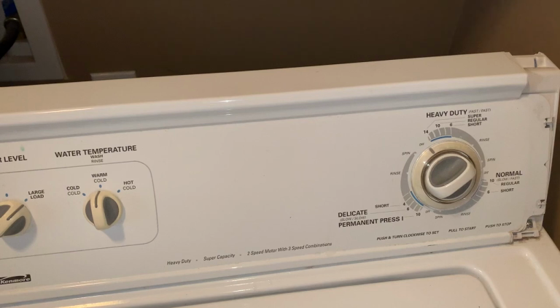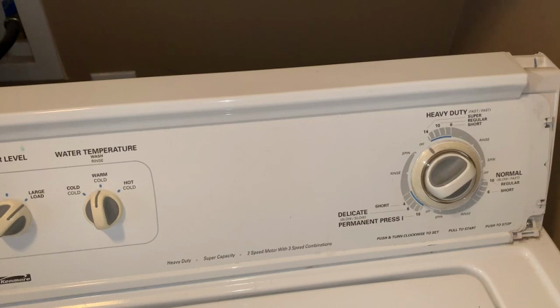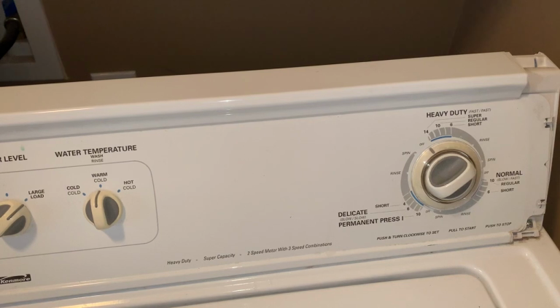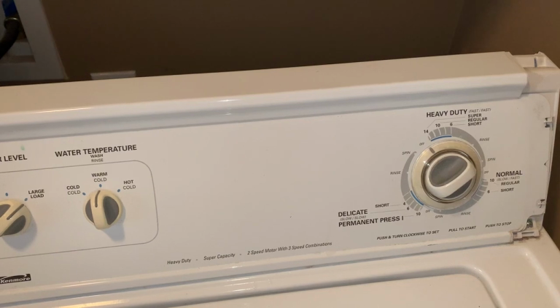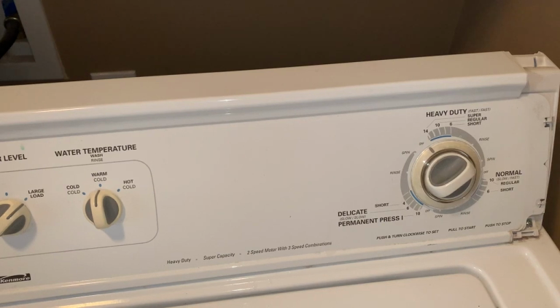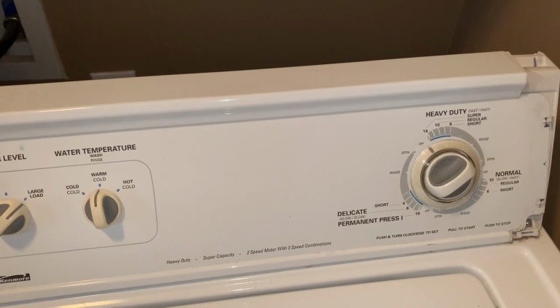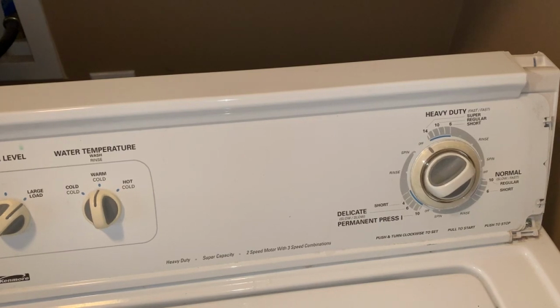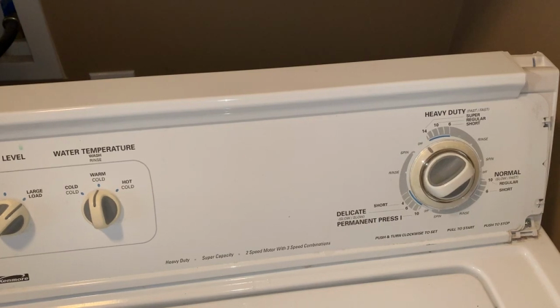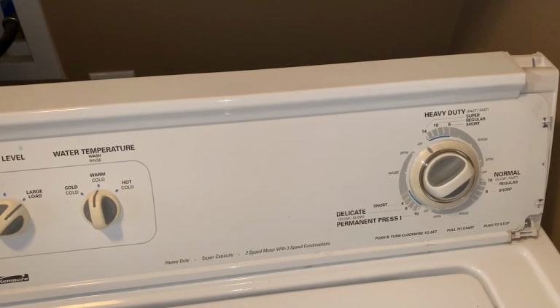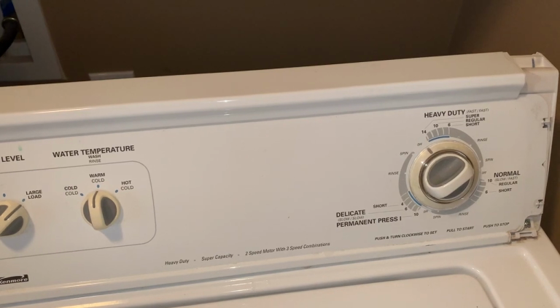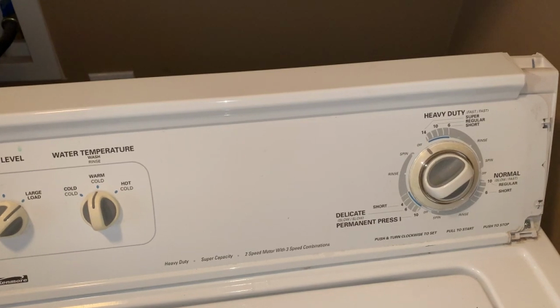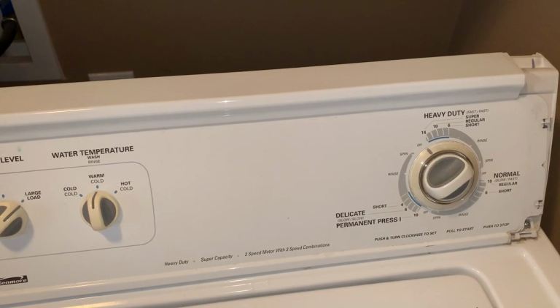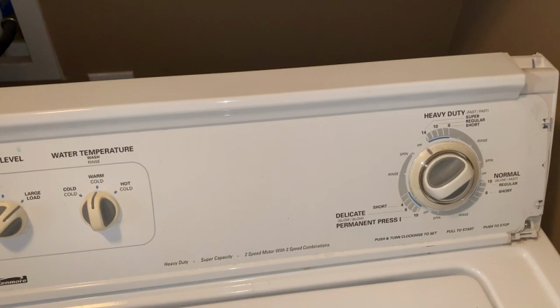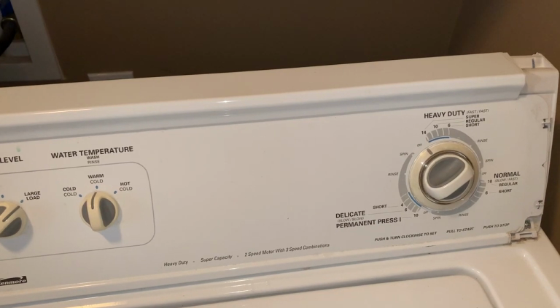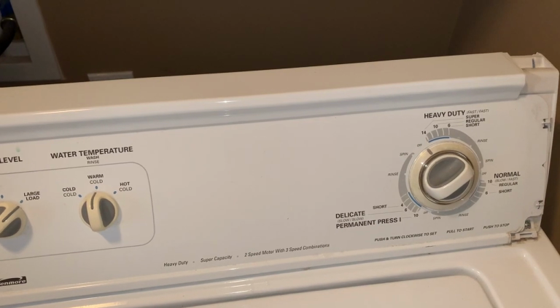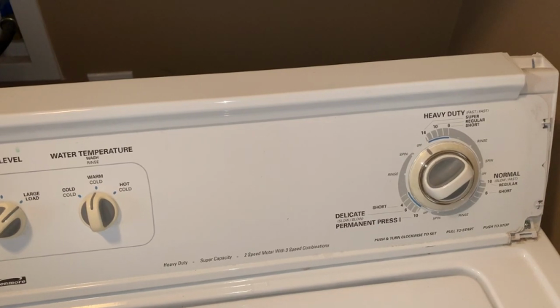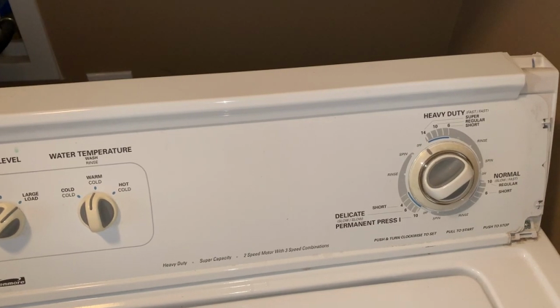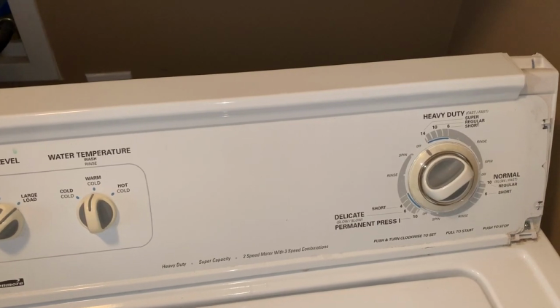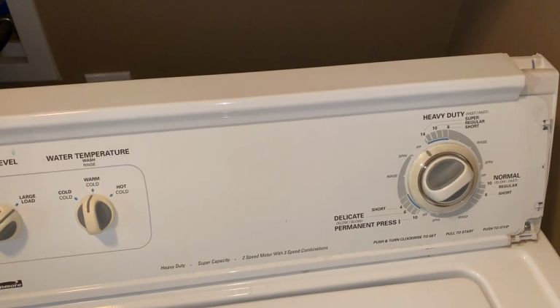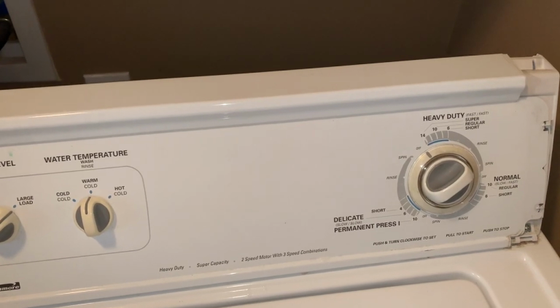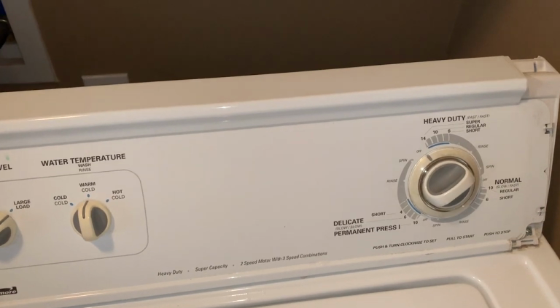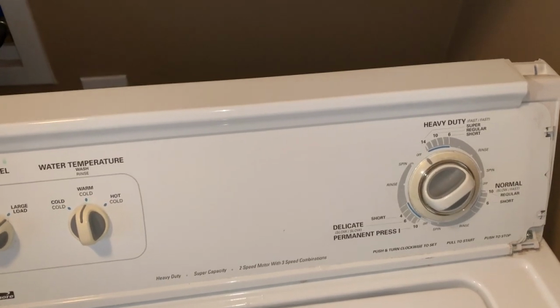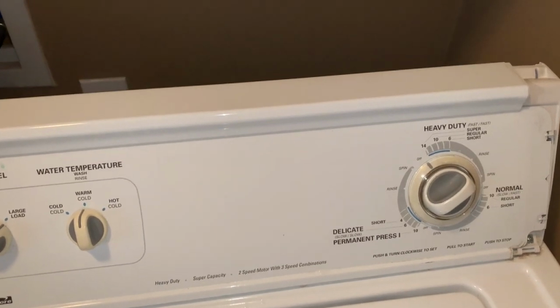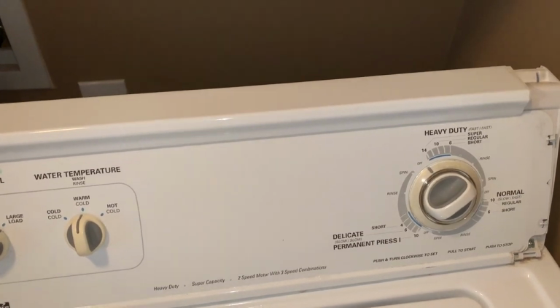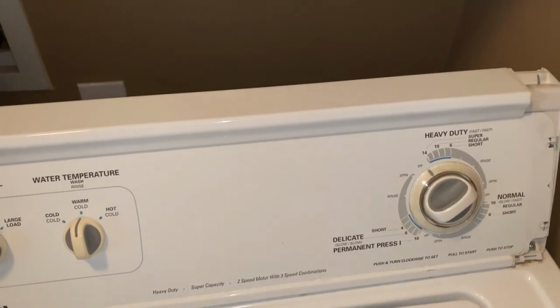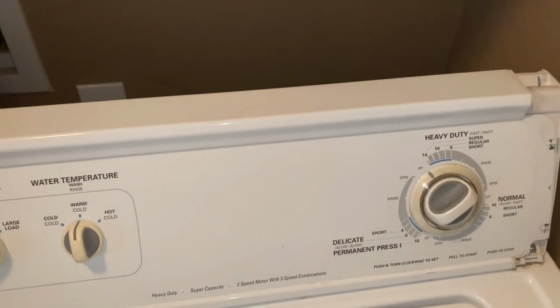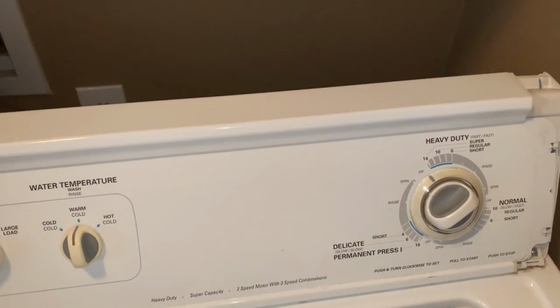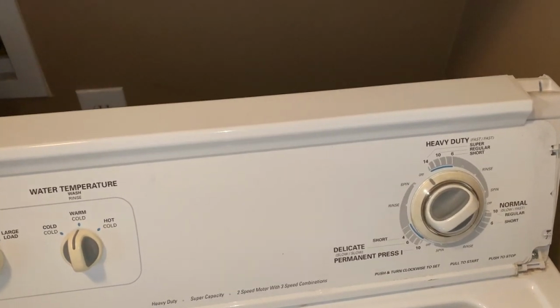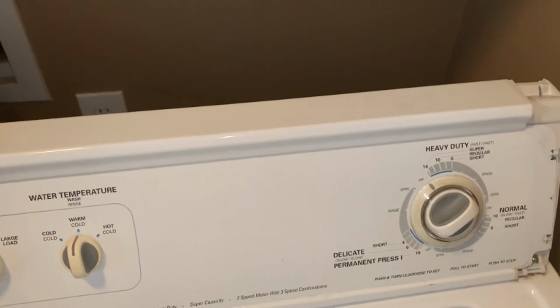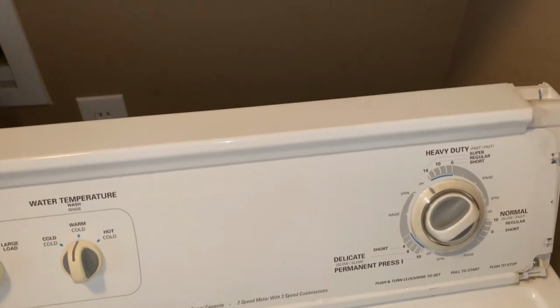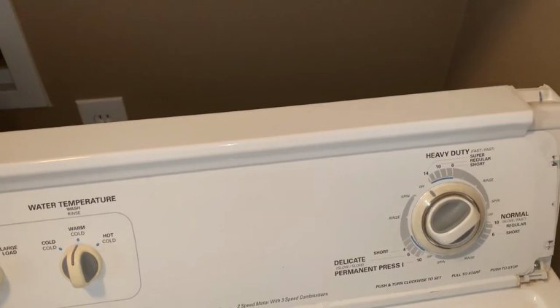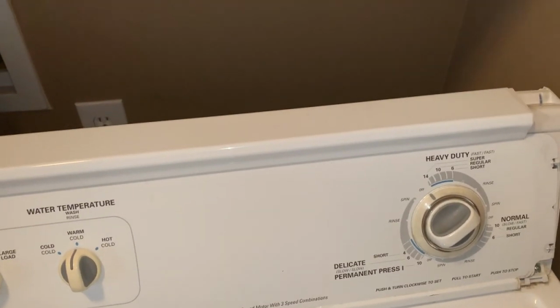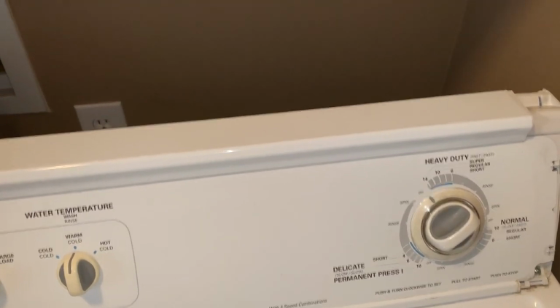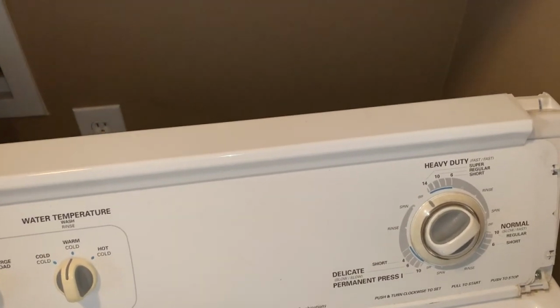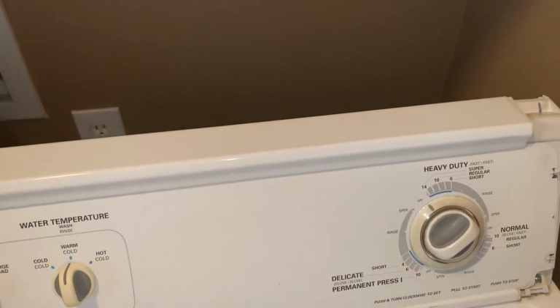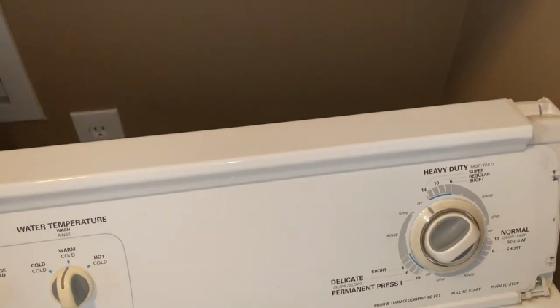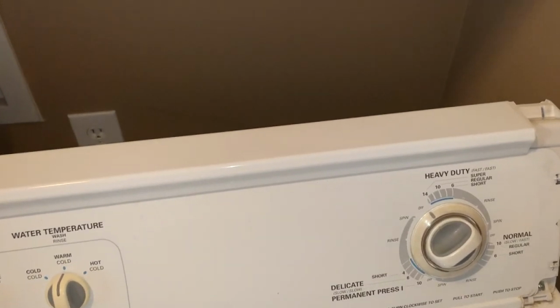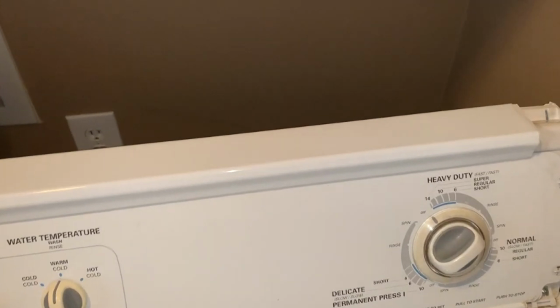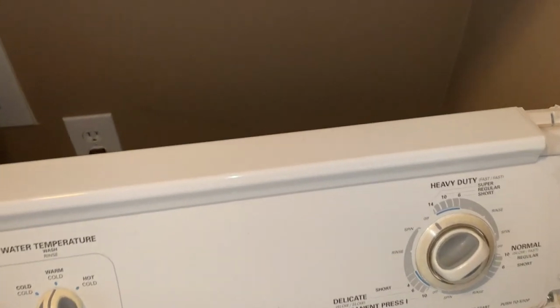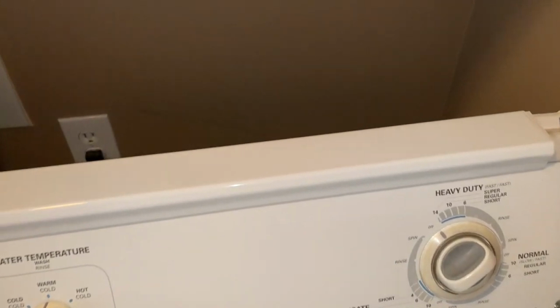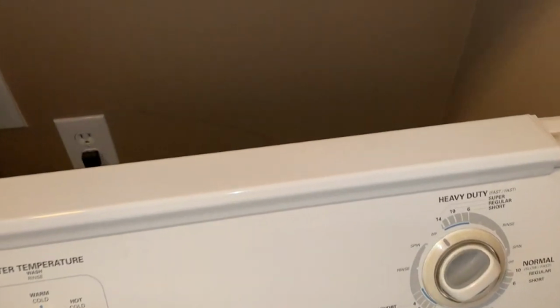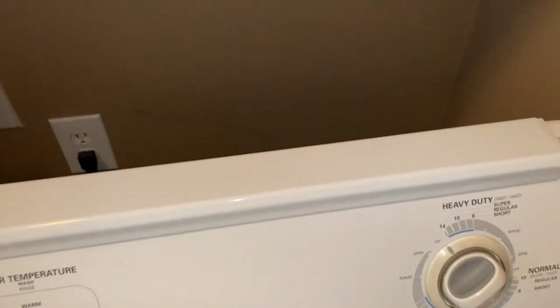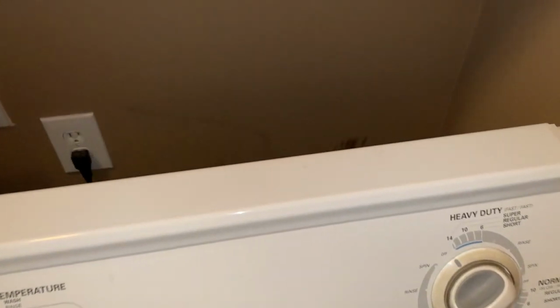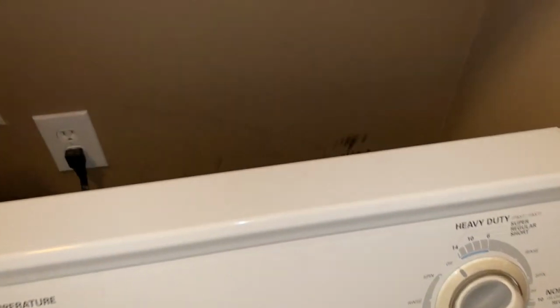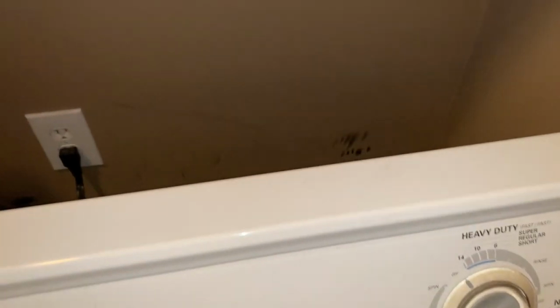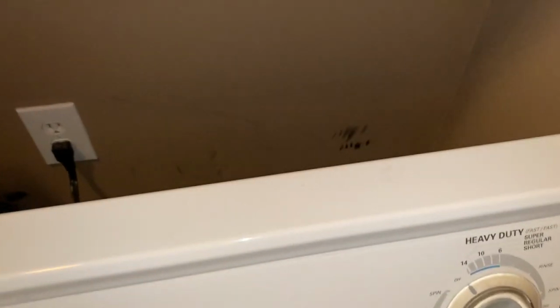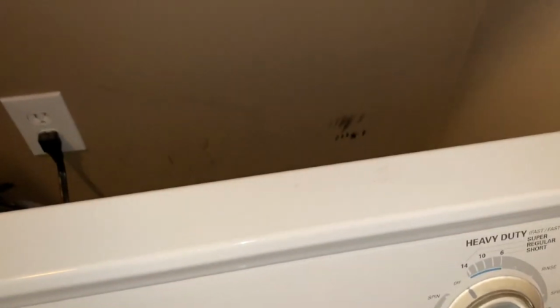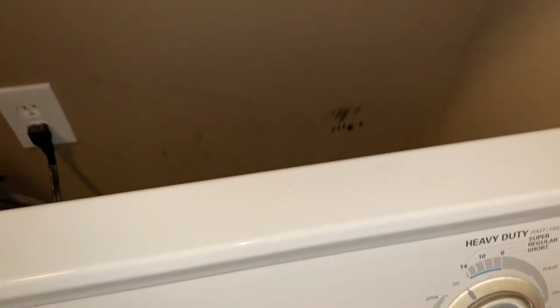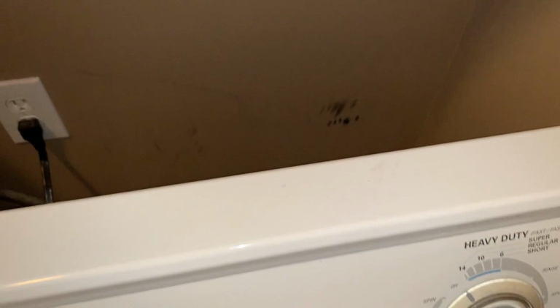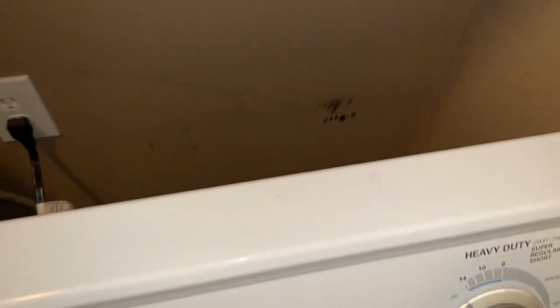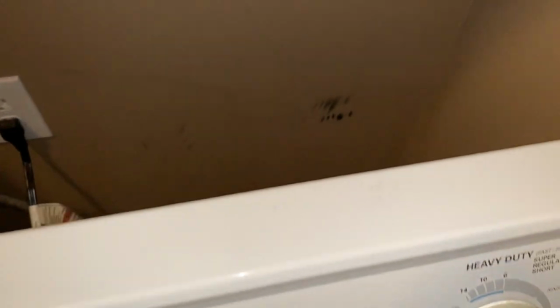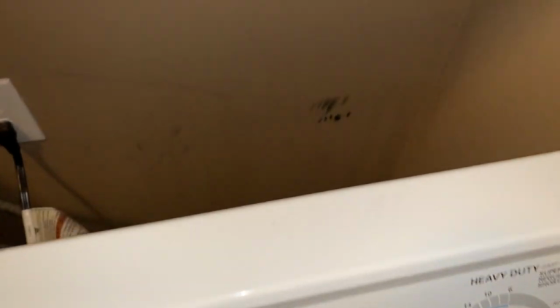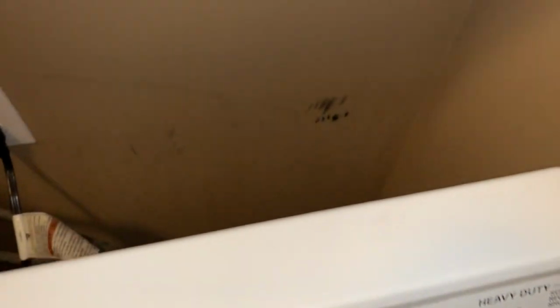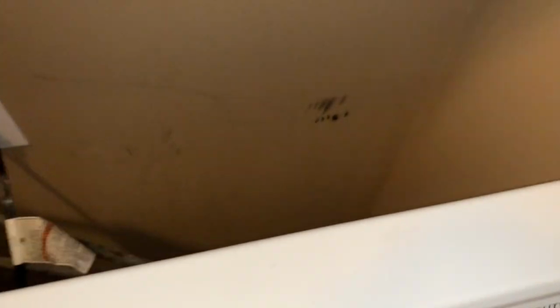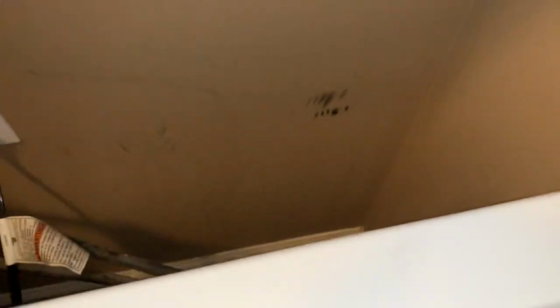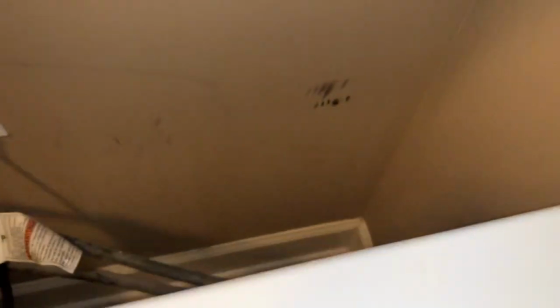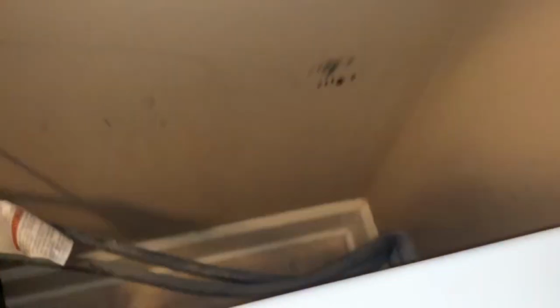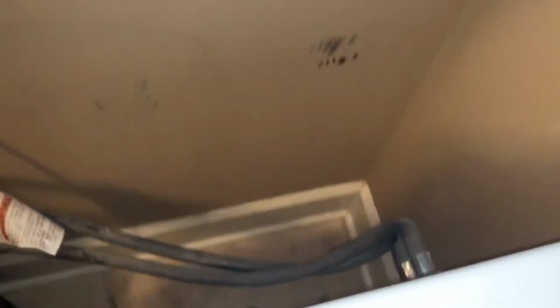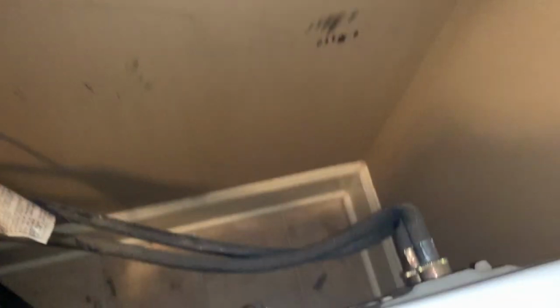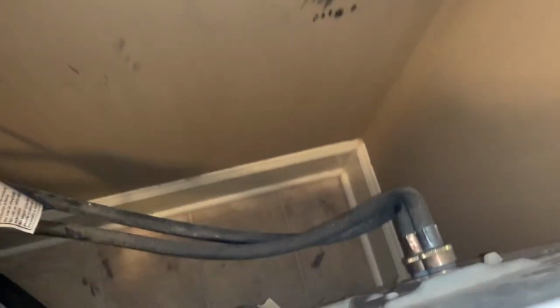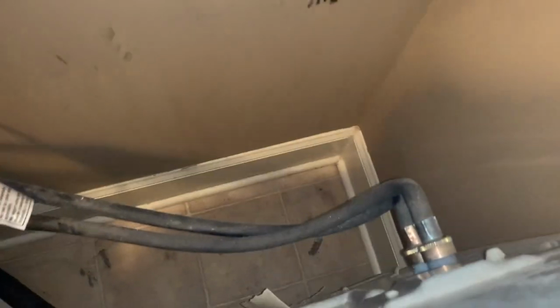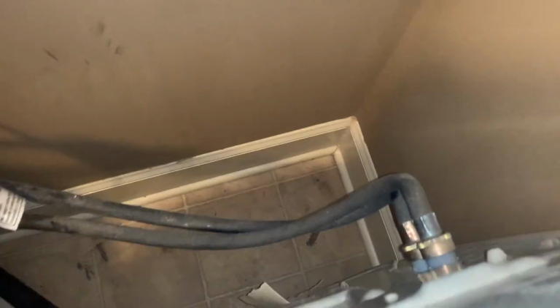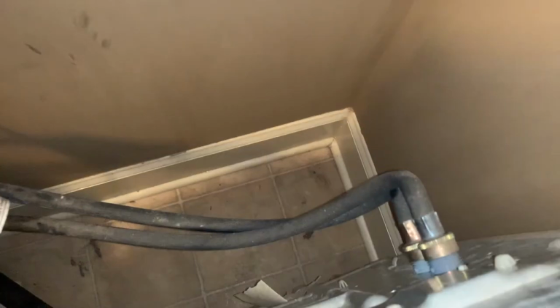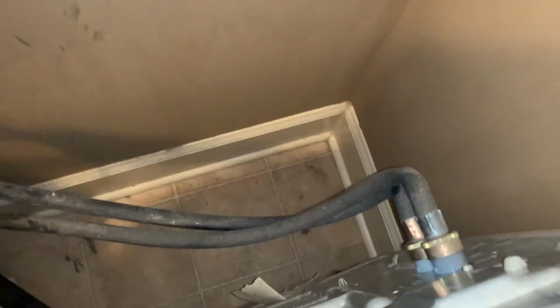Welcome back guys, it's the TiteWide. Today I'm going to show you how to remove and replace the cabinet on your Whirlpool or Kenmore washer.